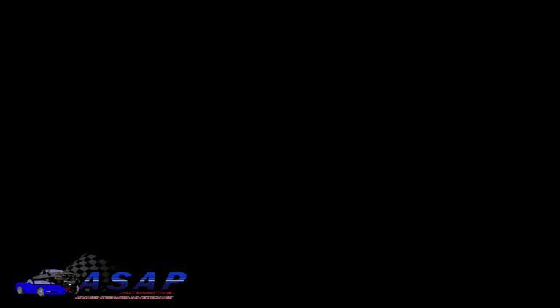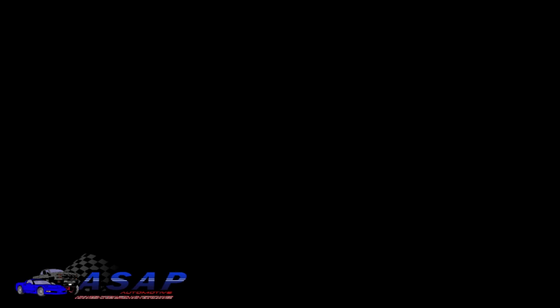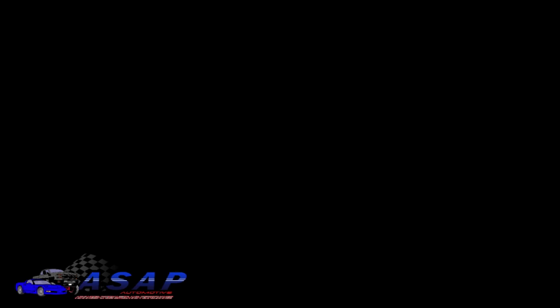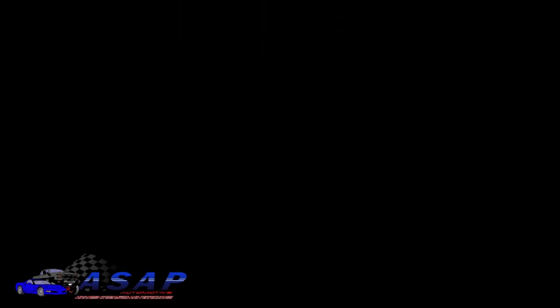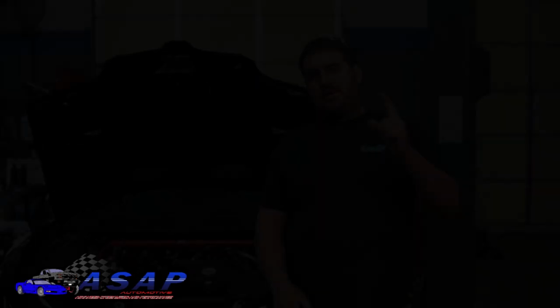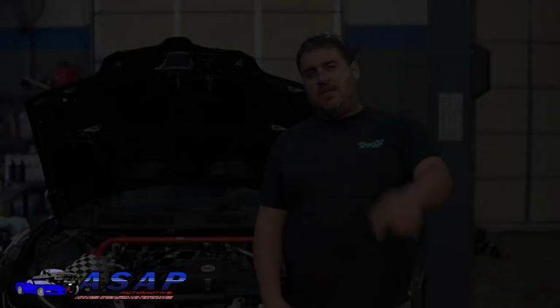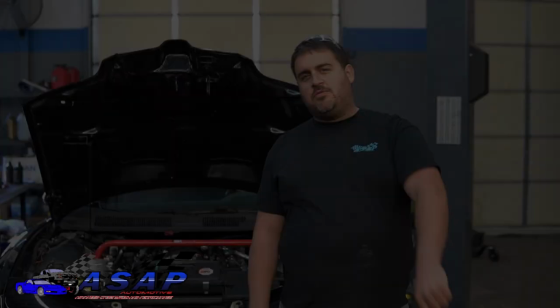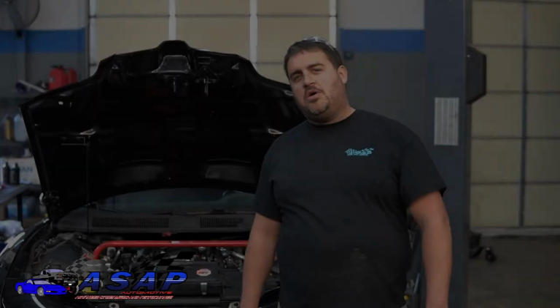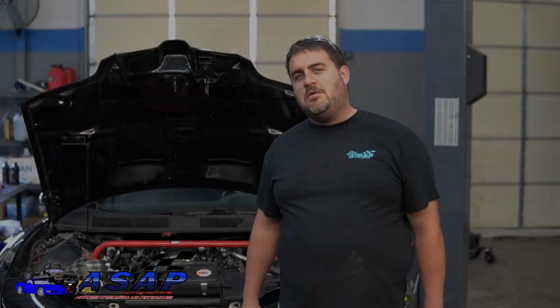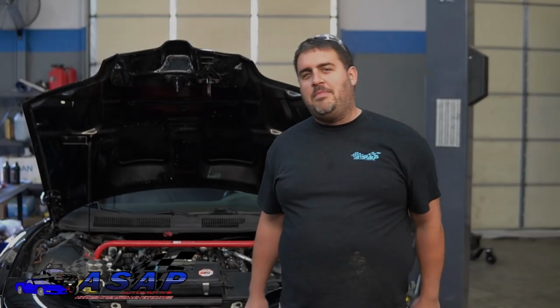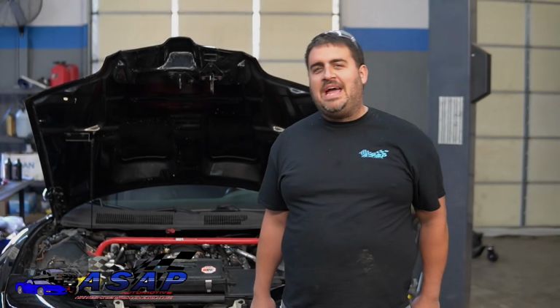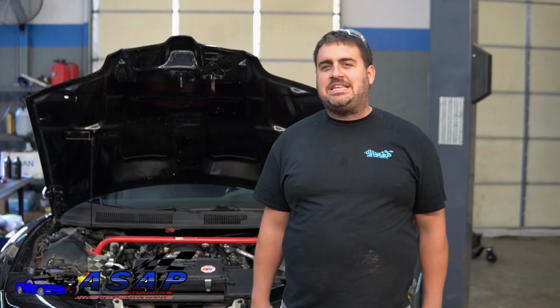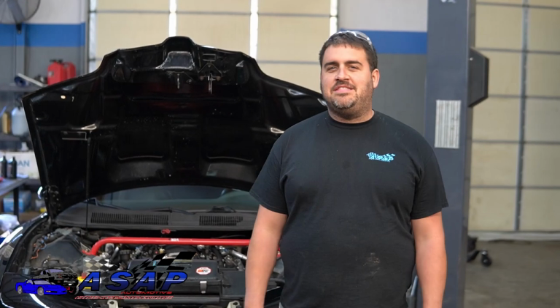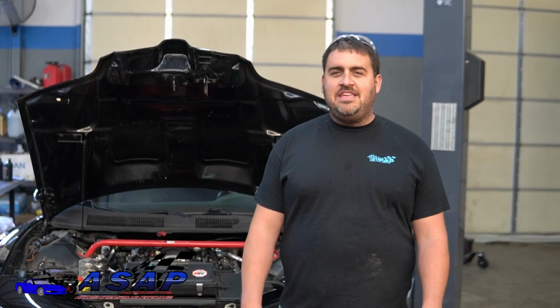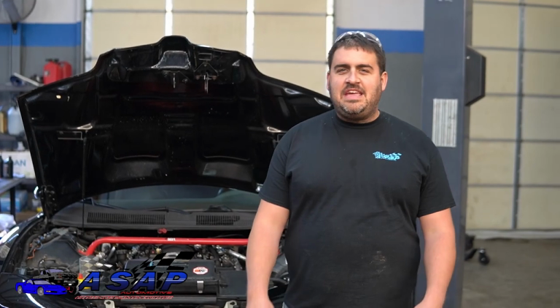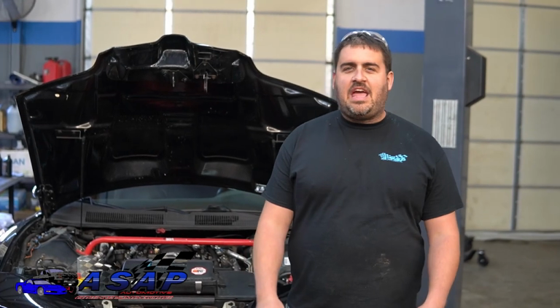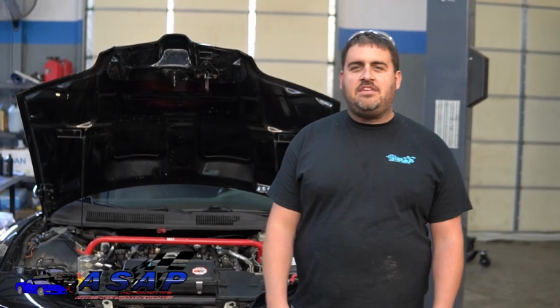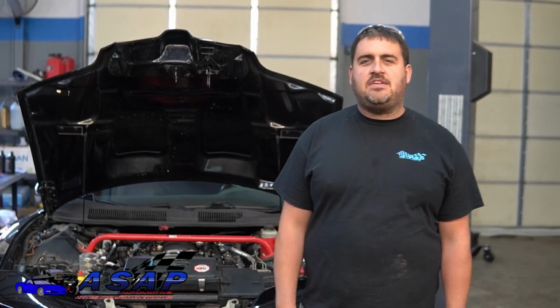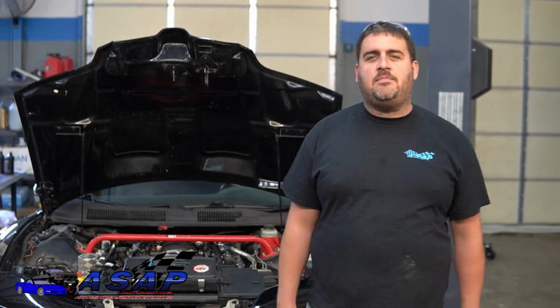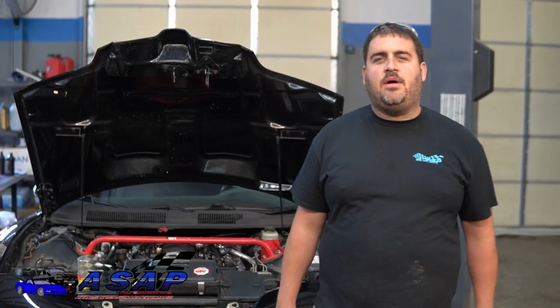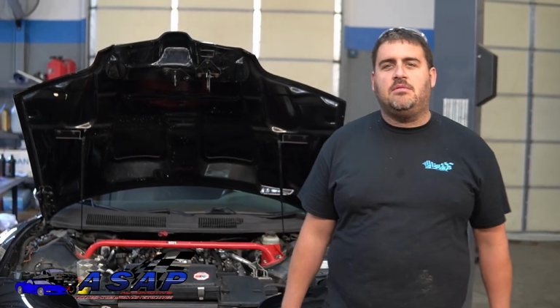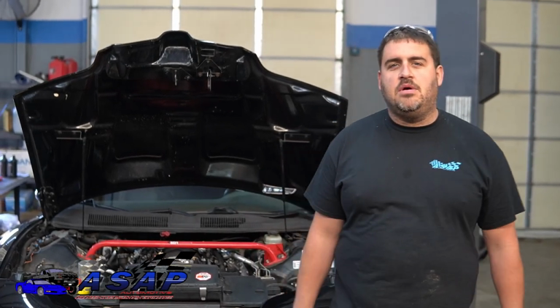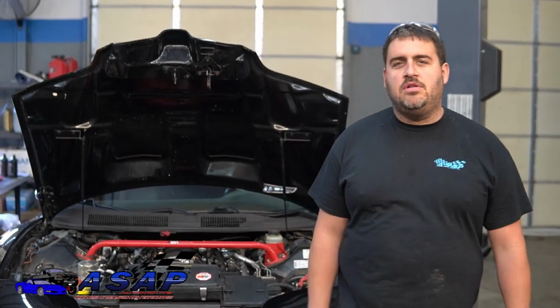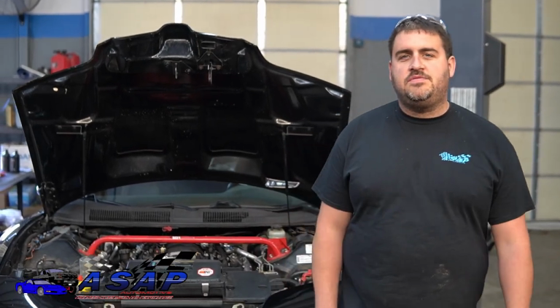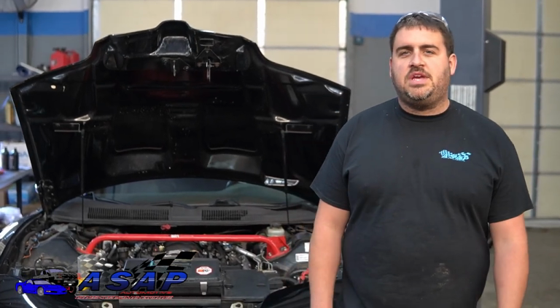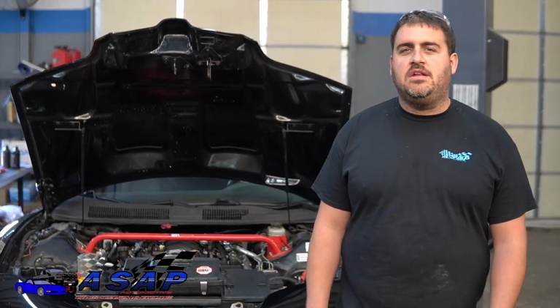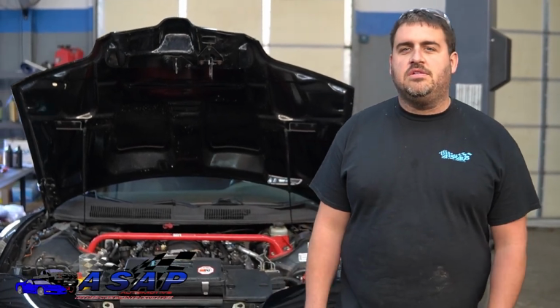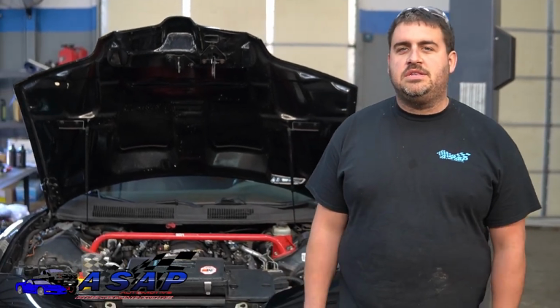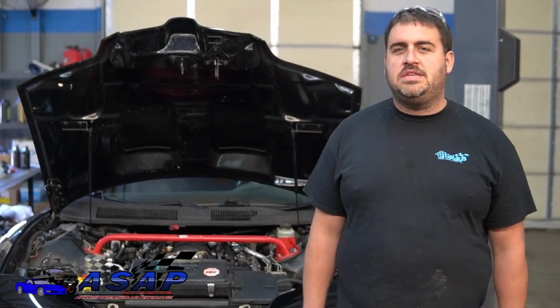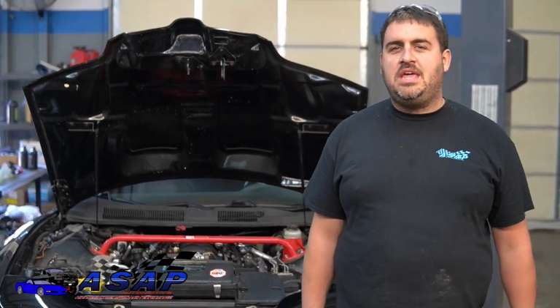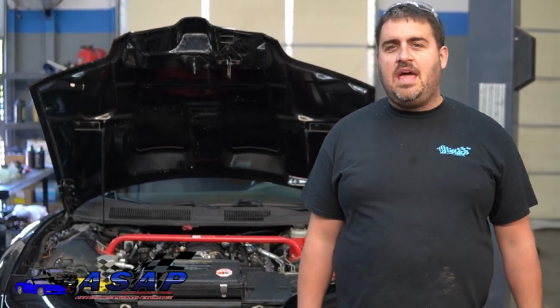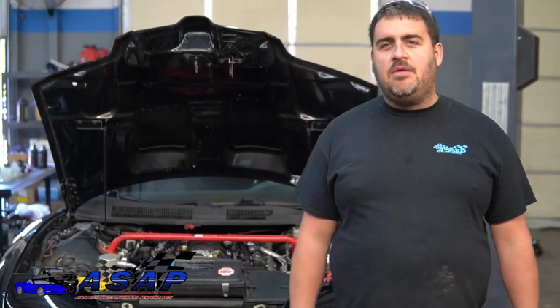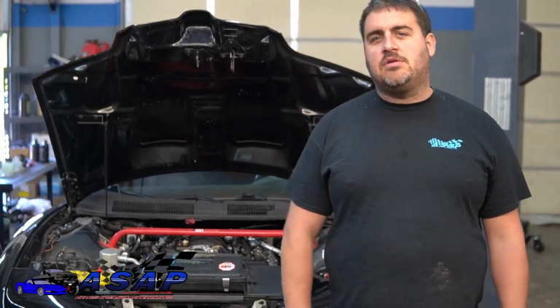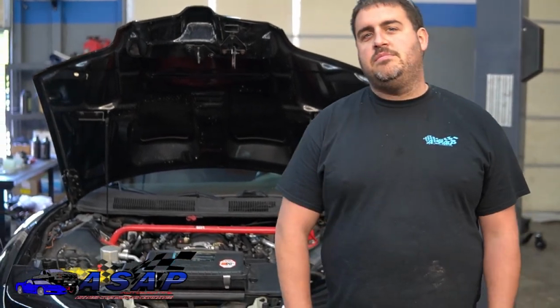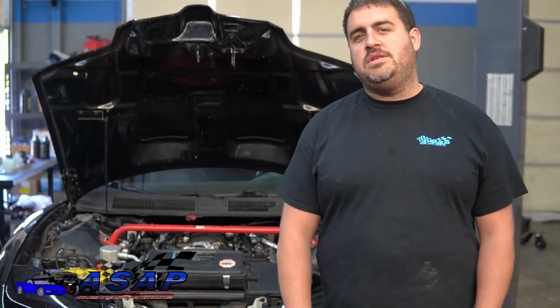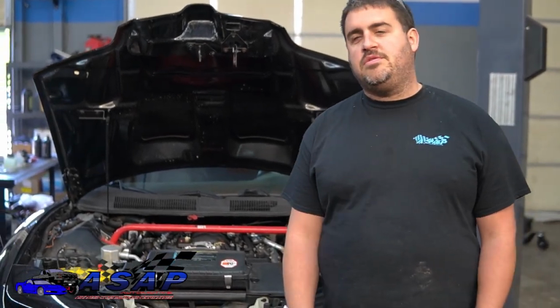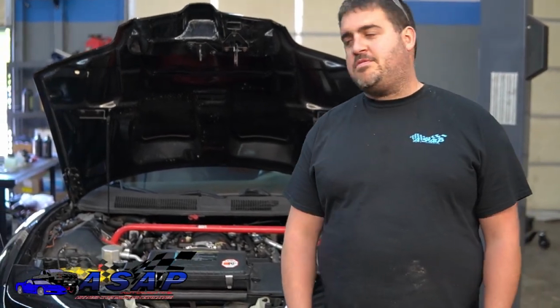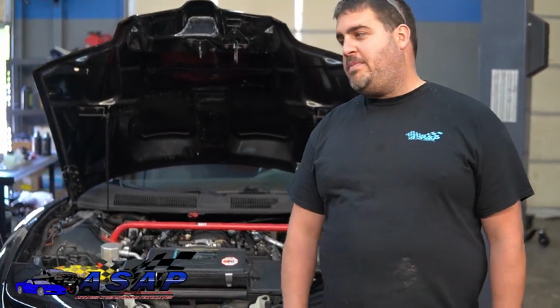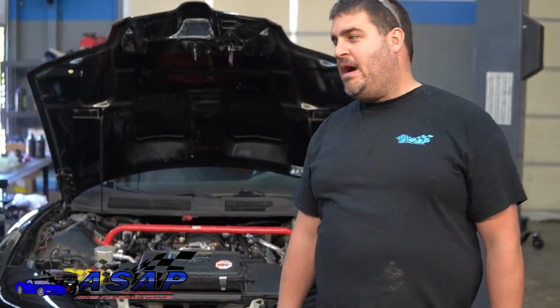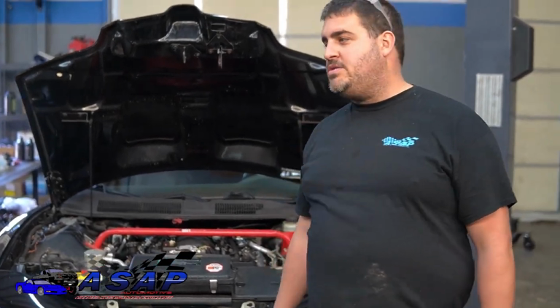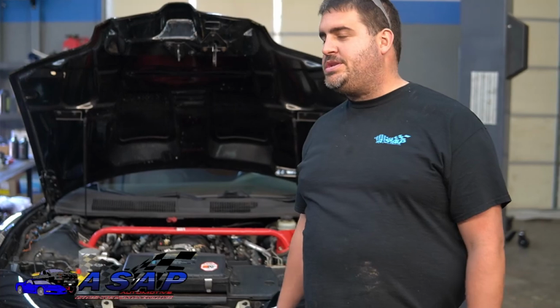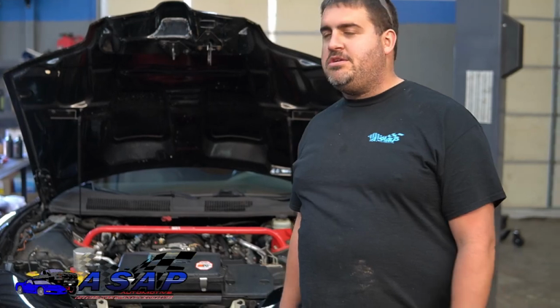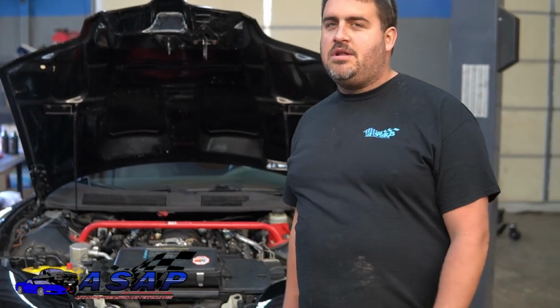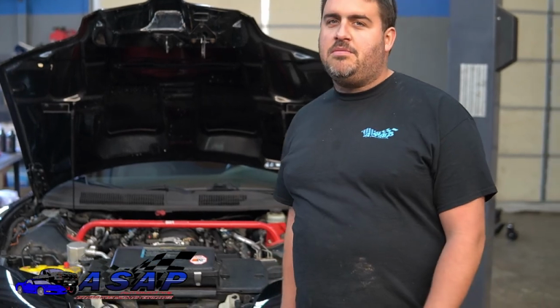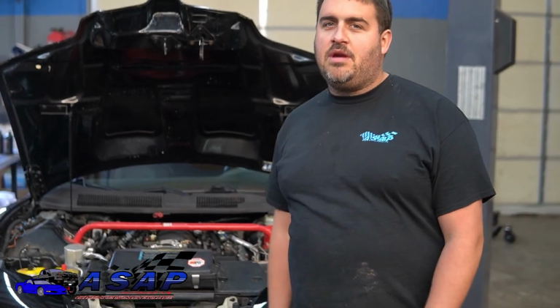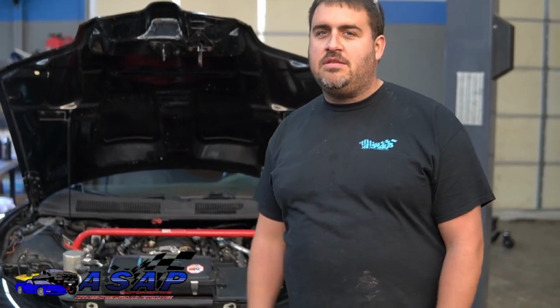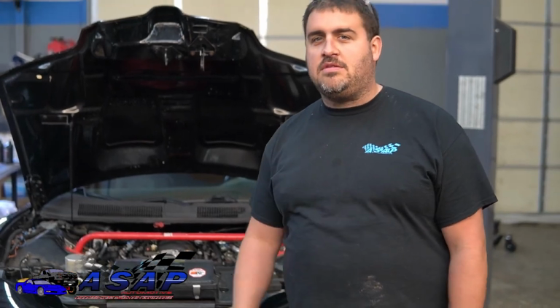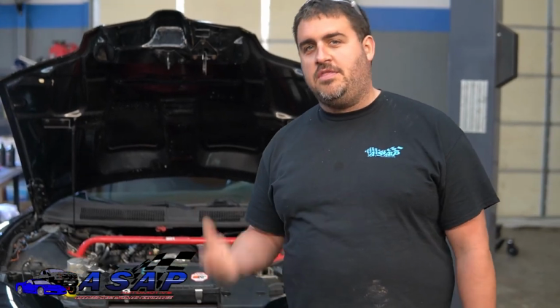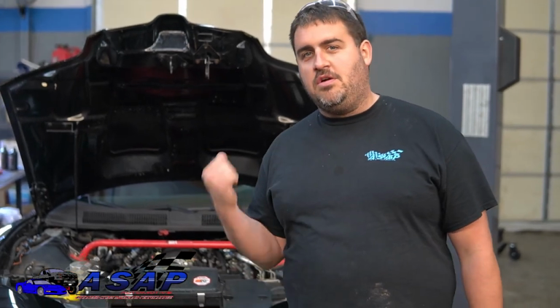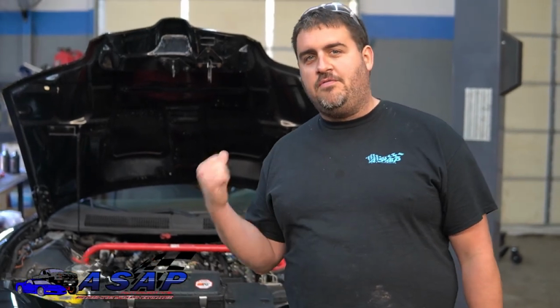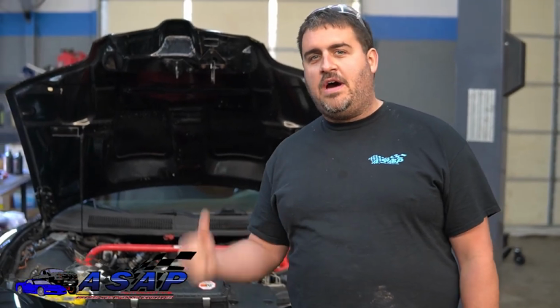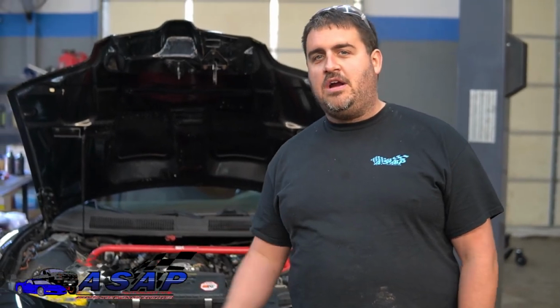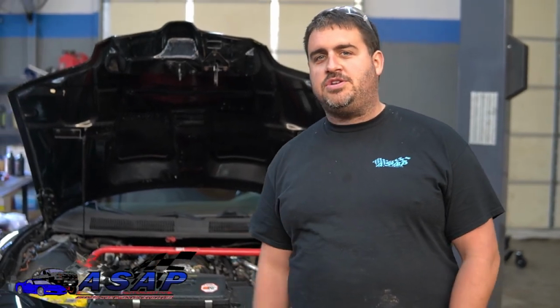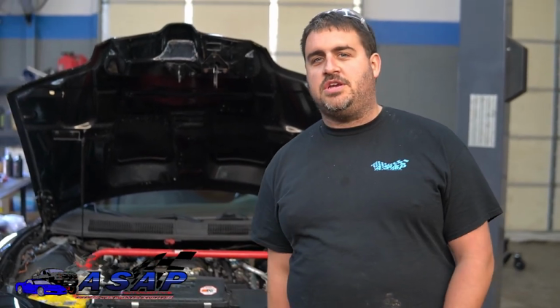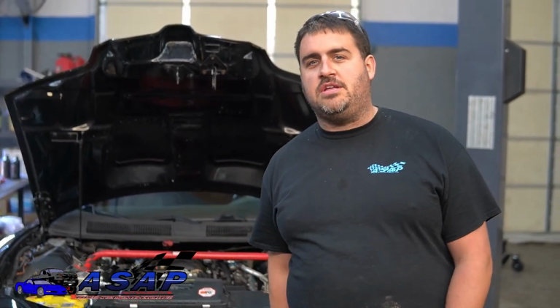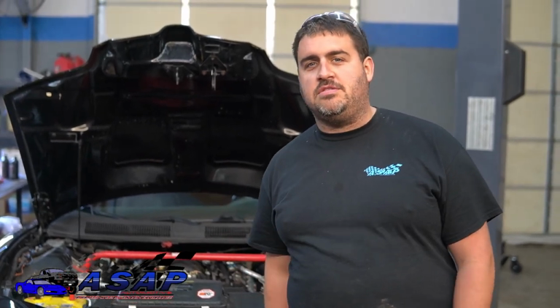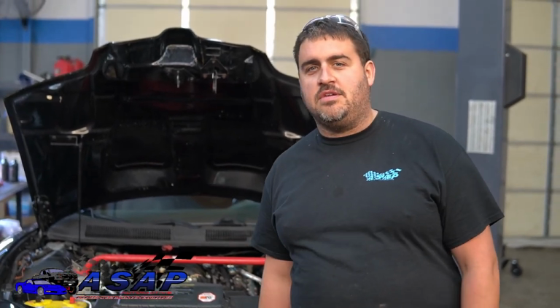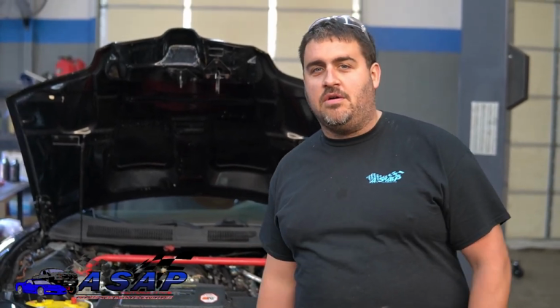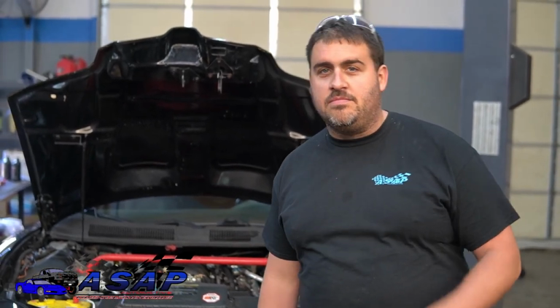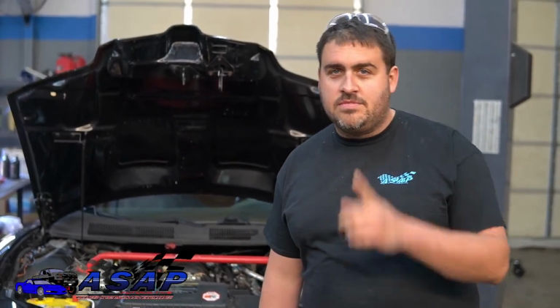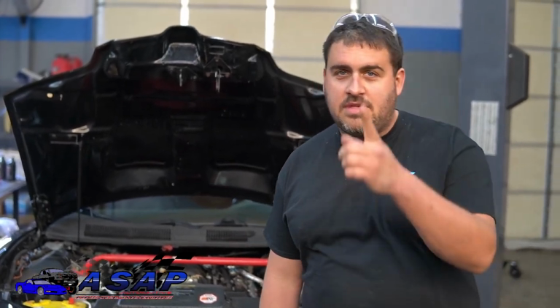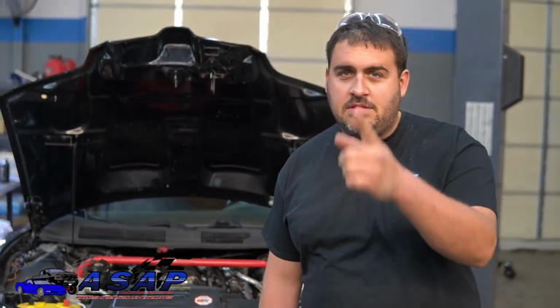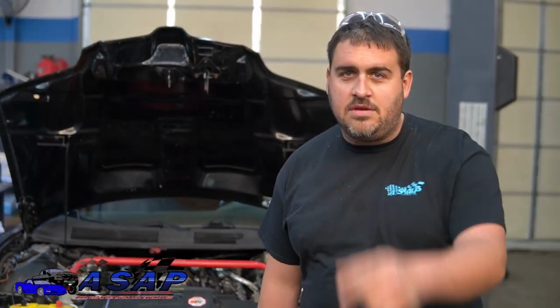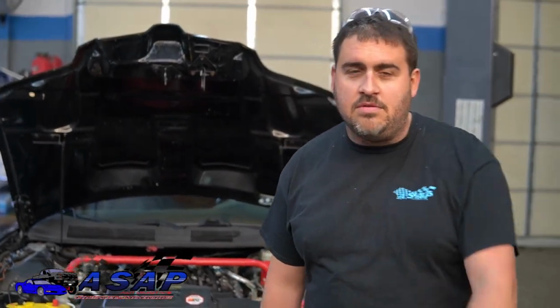What's up guys, welcome back to the ASAP Automotive channel. Today we're going to be doing some power steering upgrades on the old fire chicken, so stay tuned.